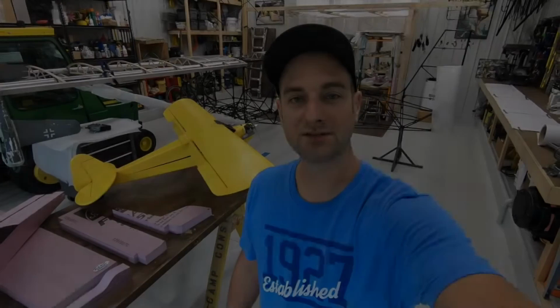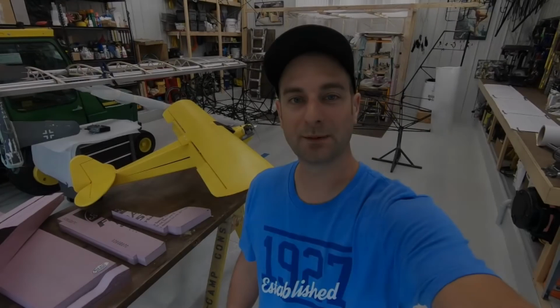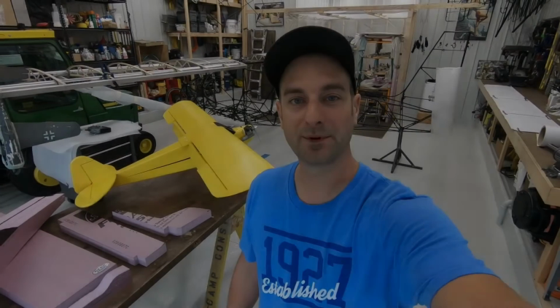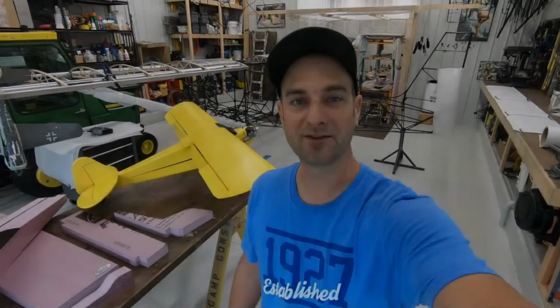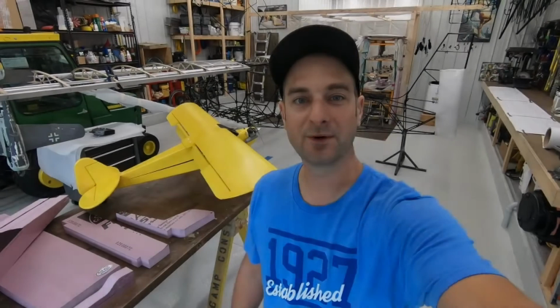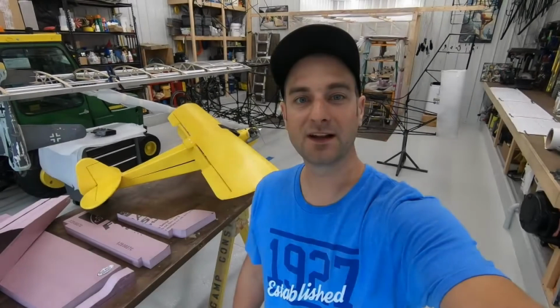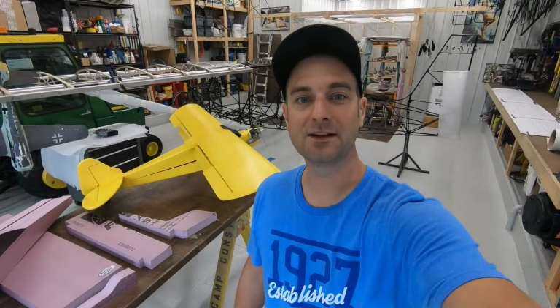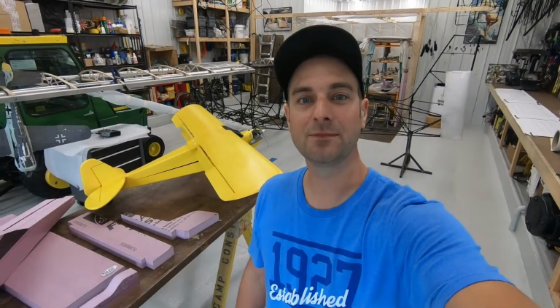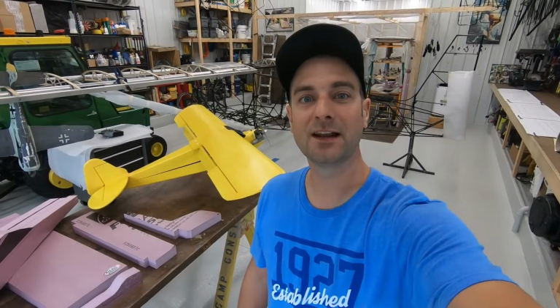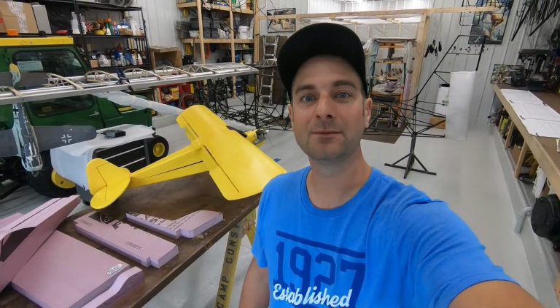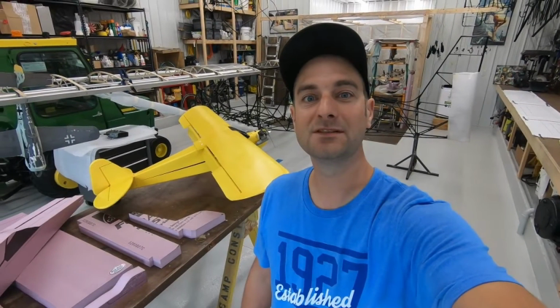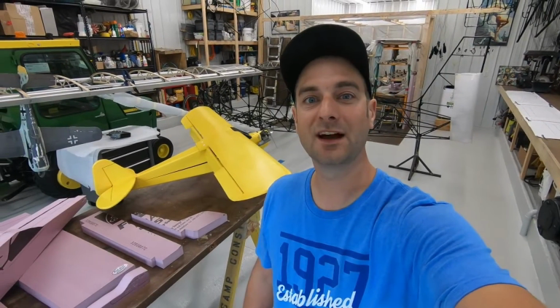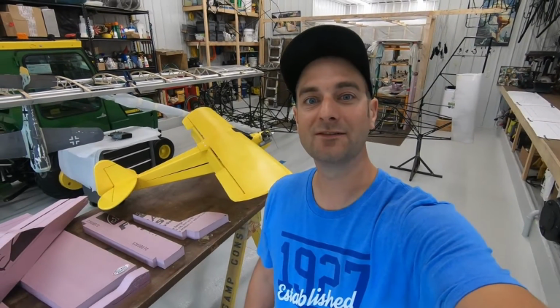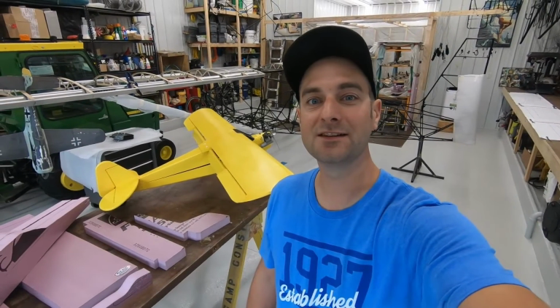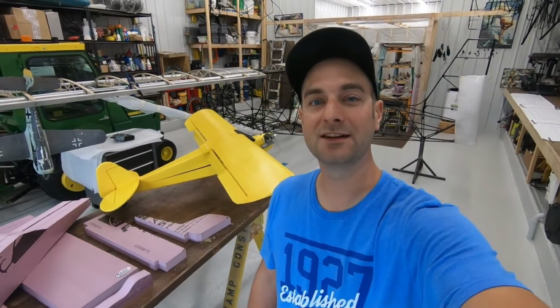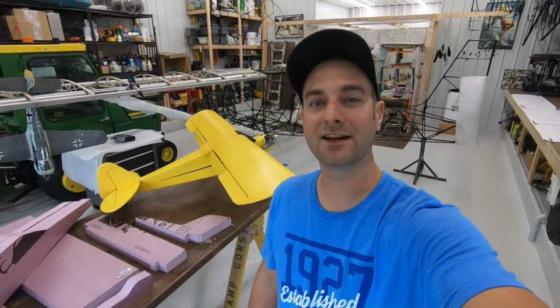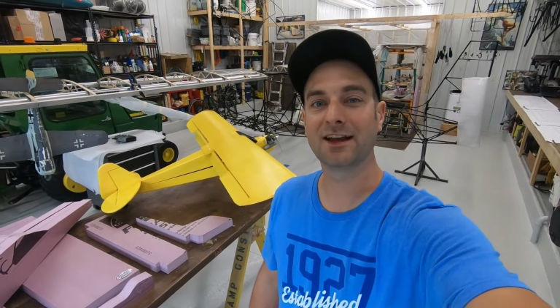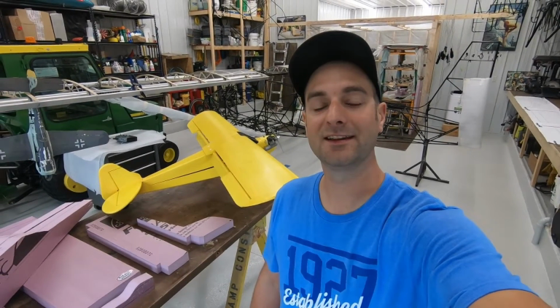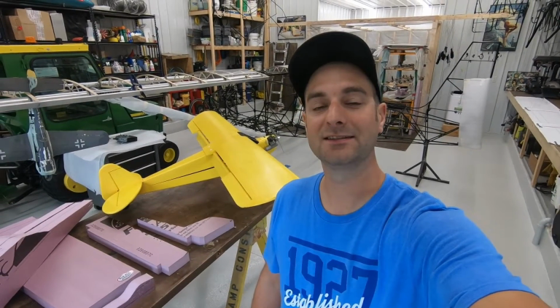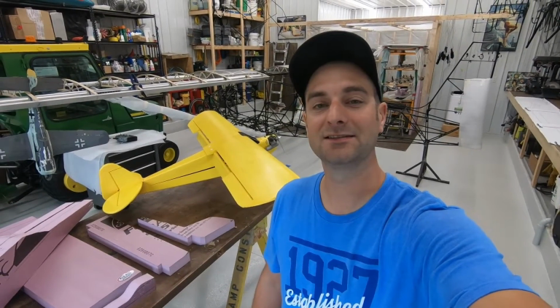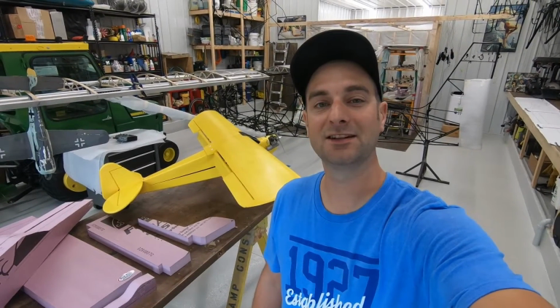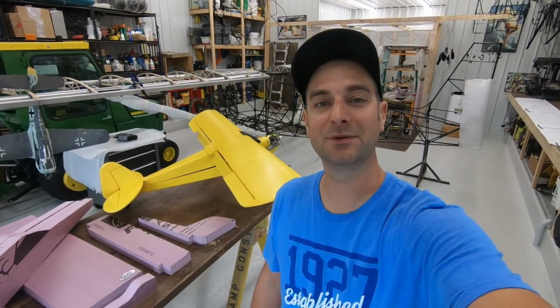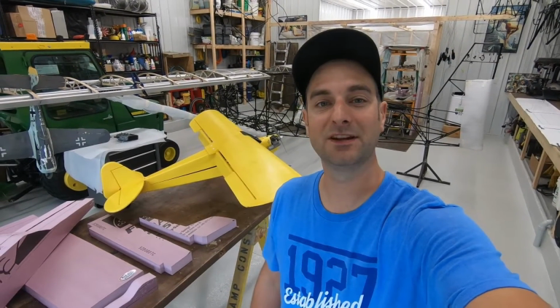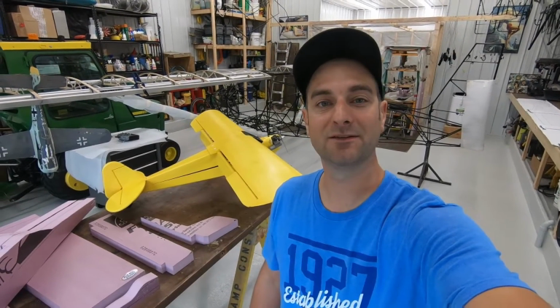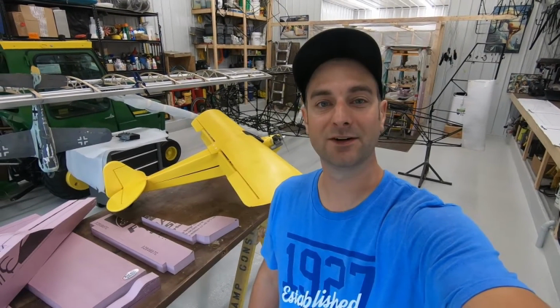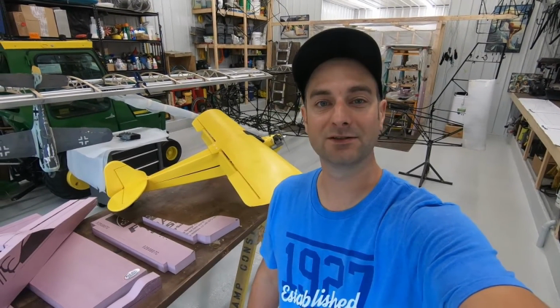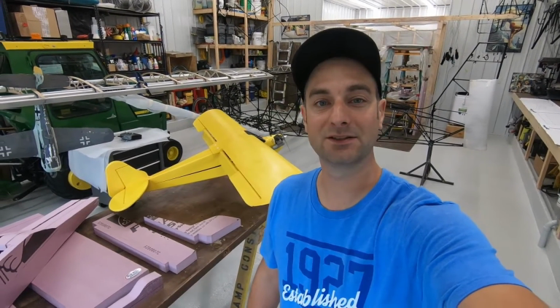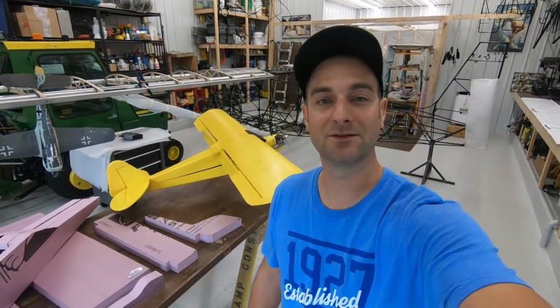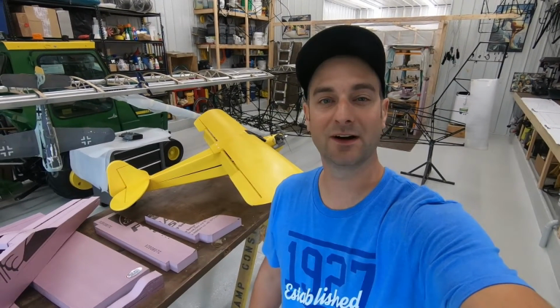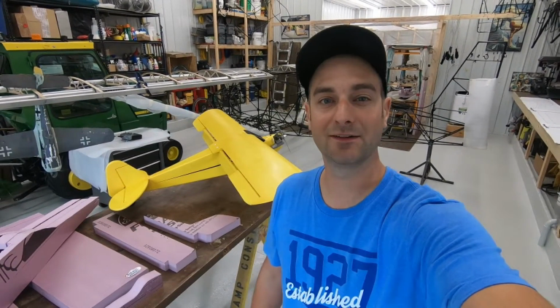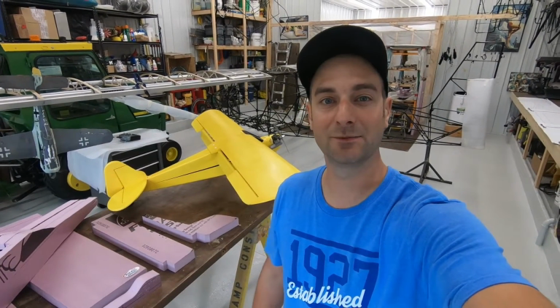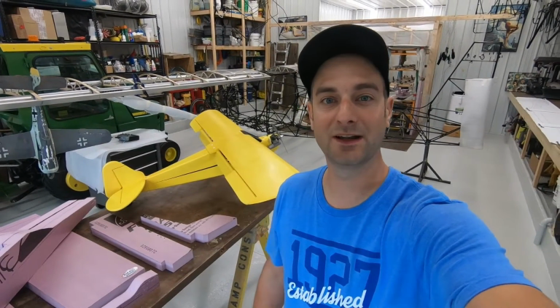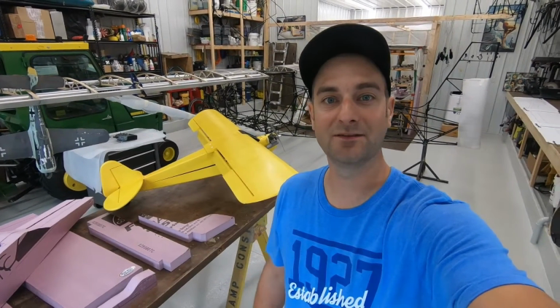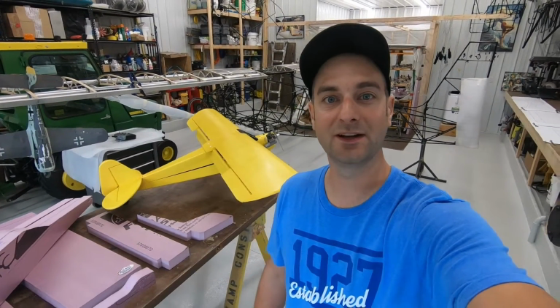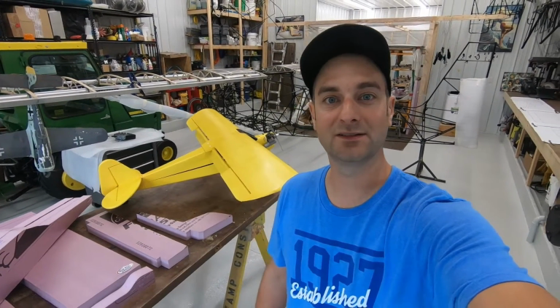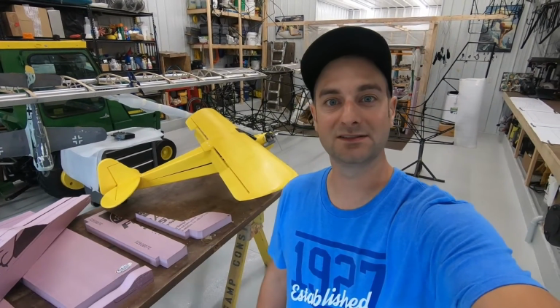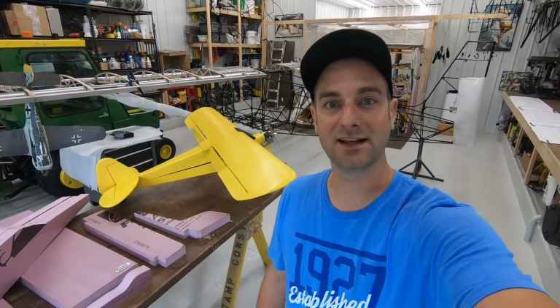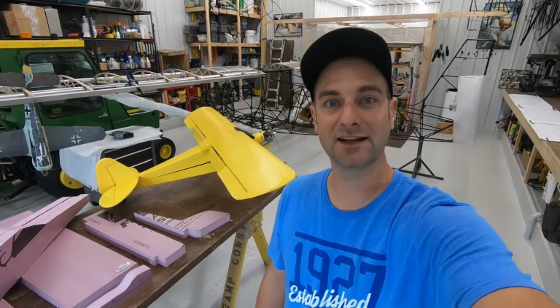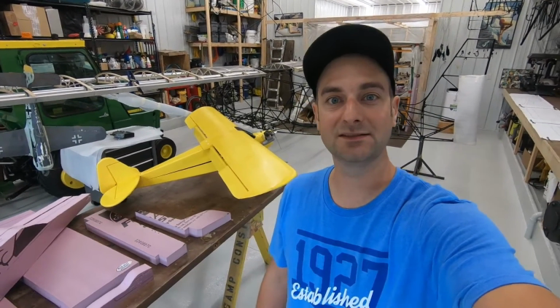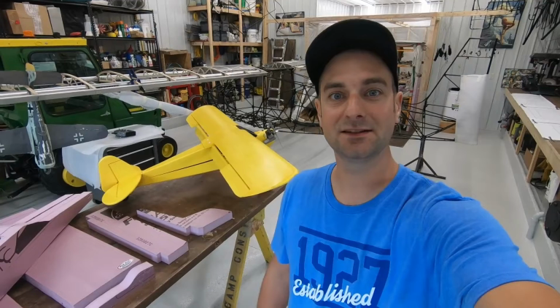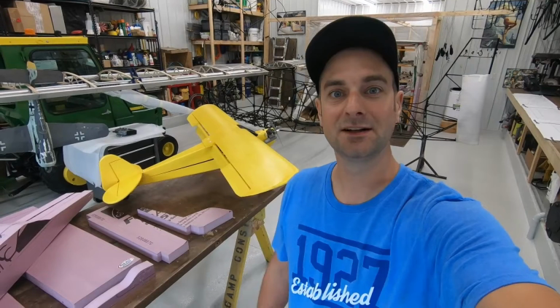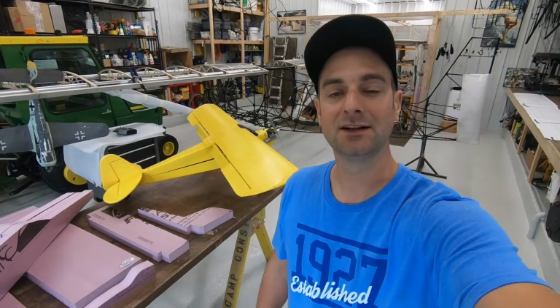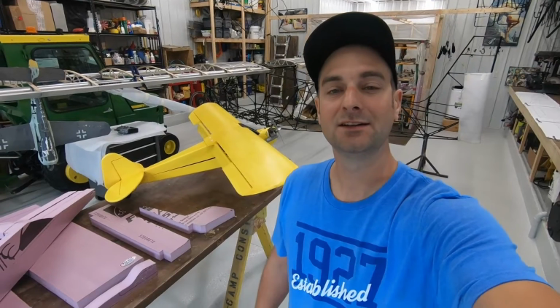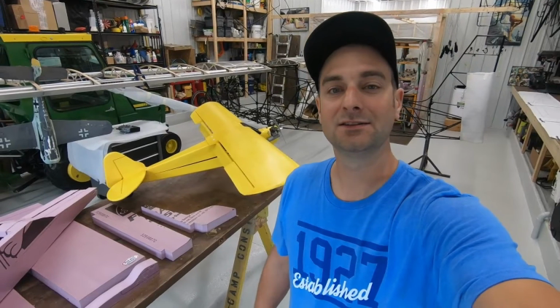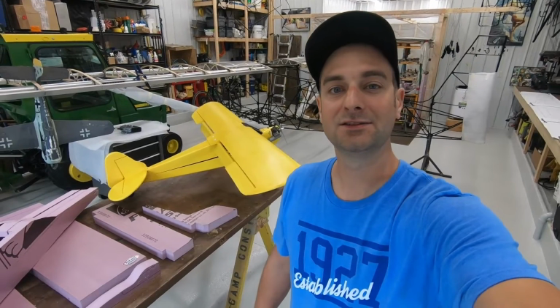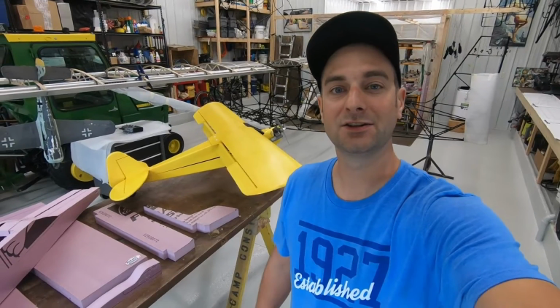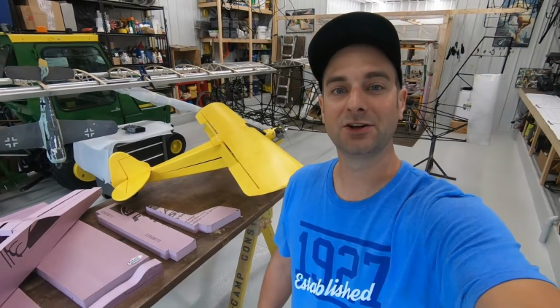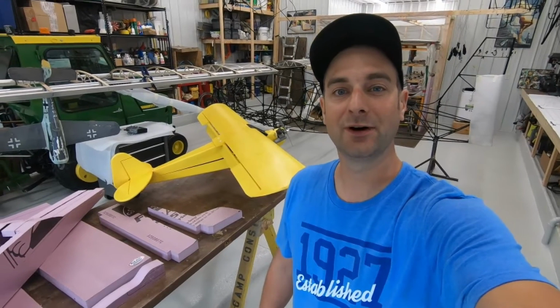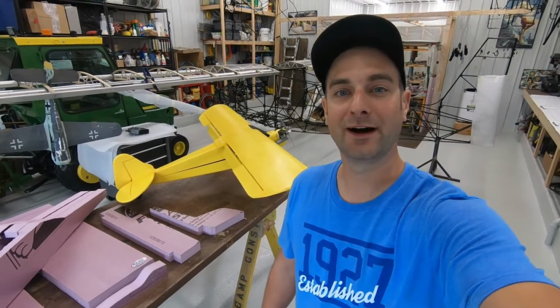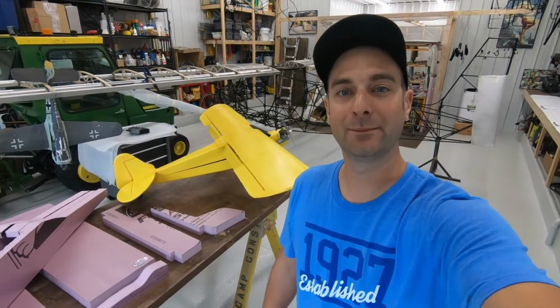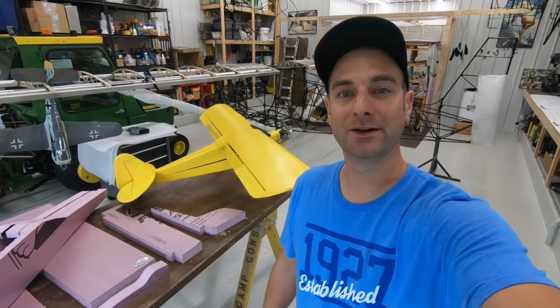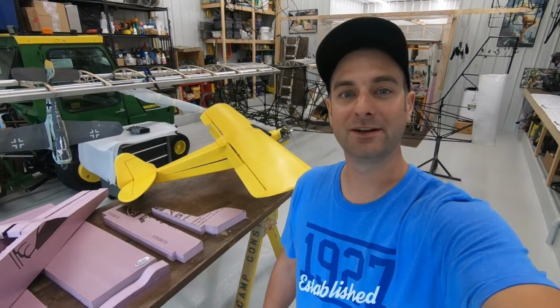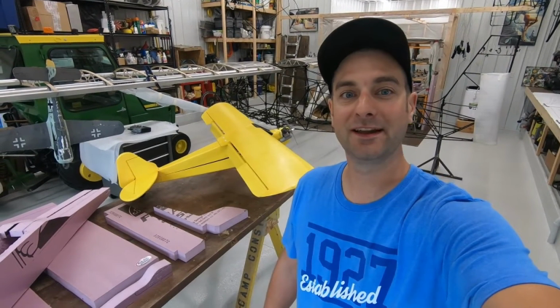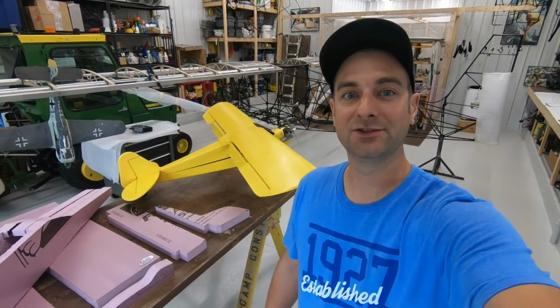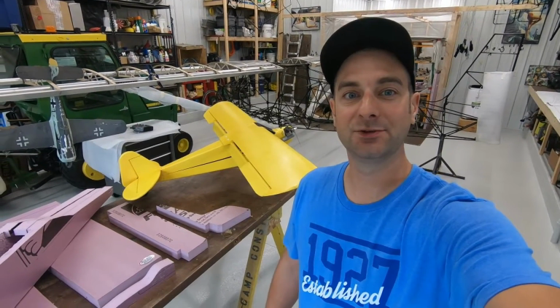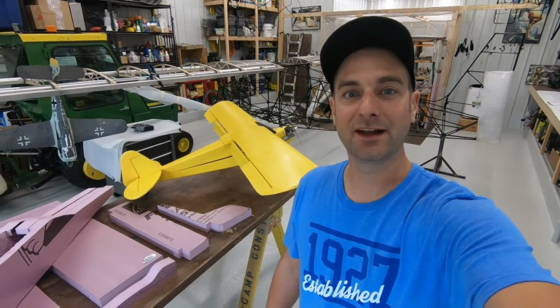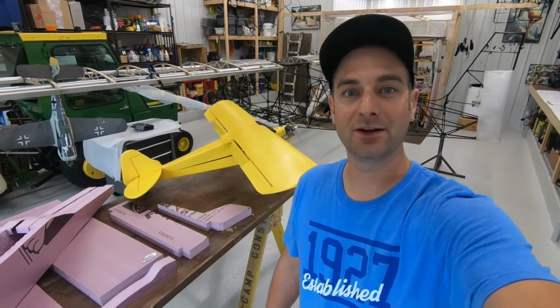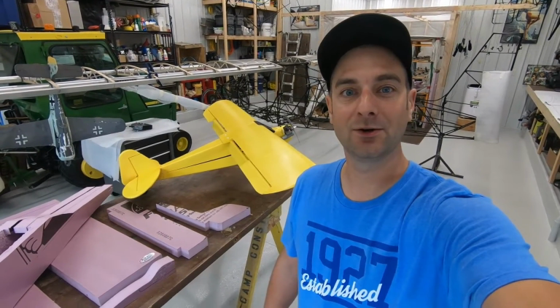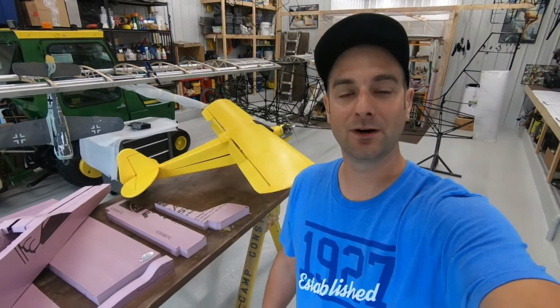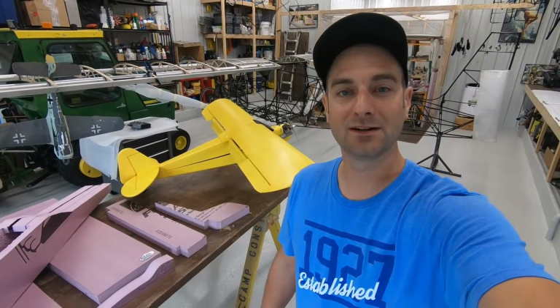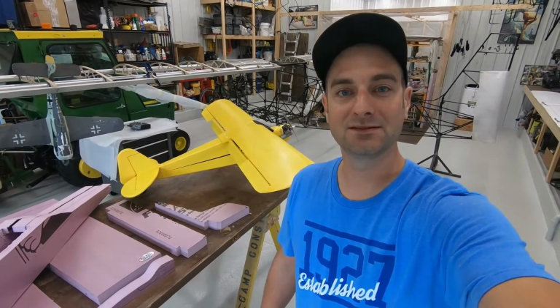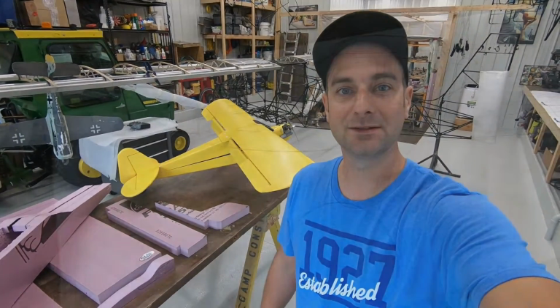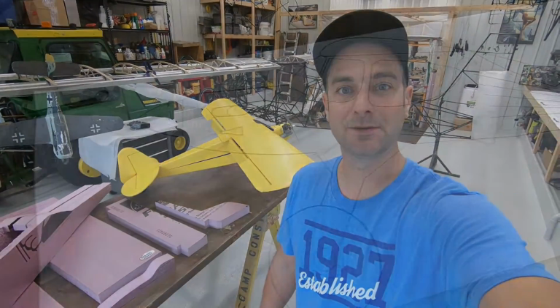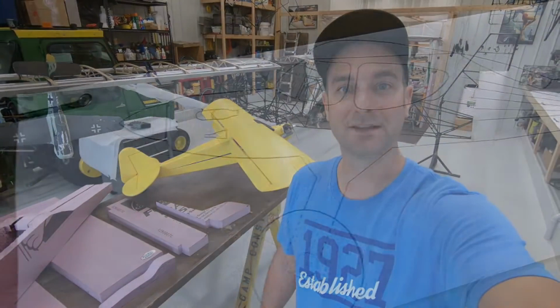What's up everybody, my name is Kevin and this is going to be the first of however many videos it takes to show you how I build a Draco RC plane.